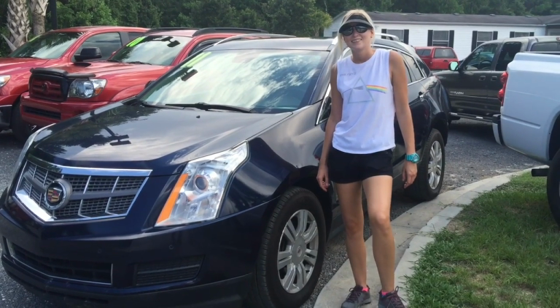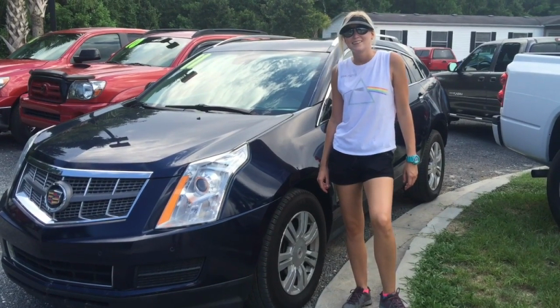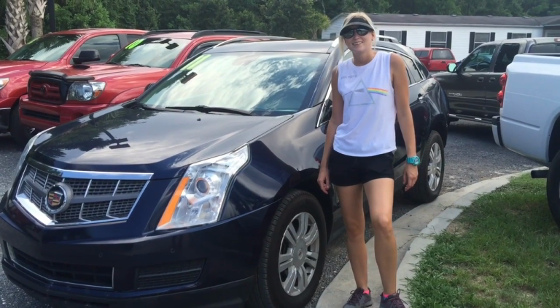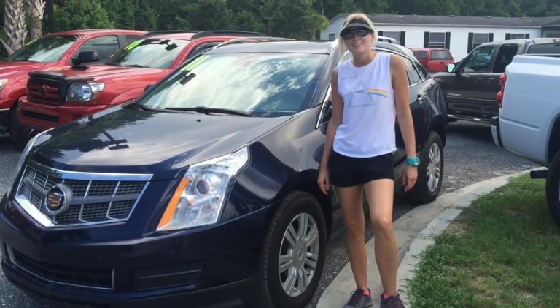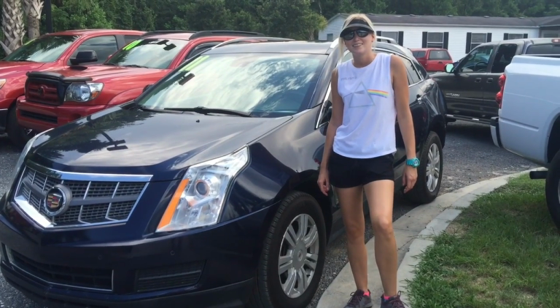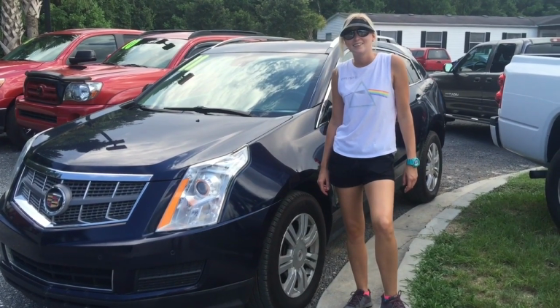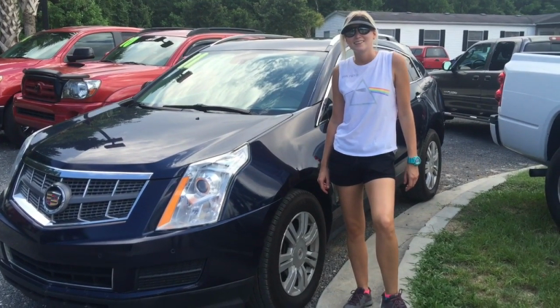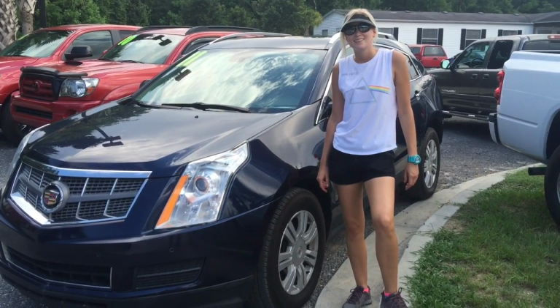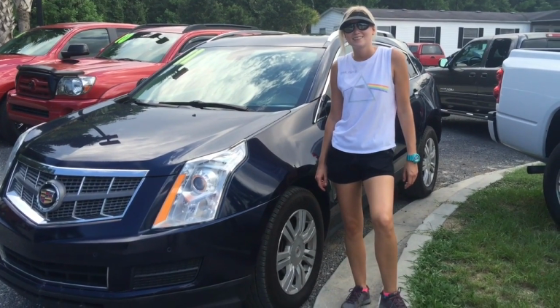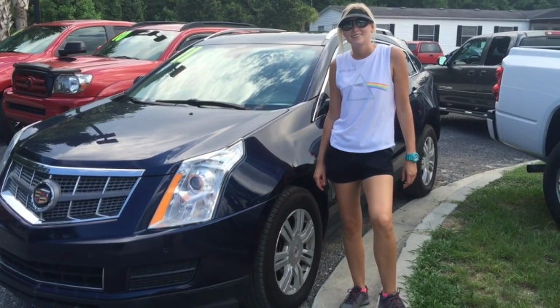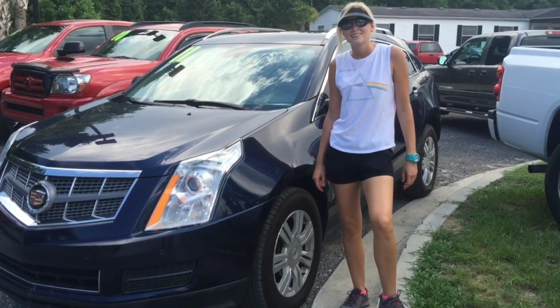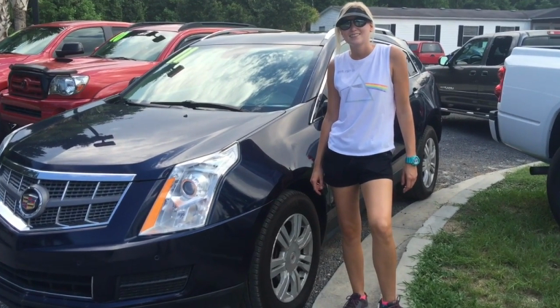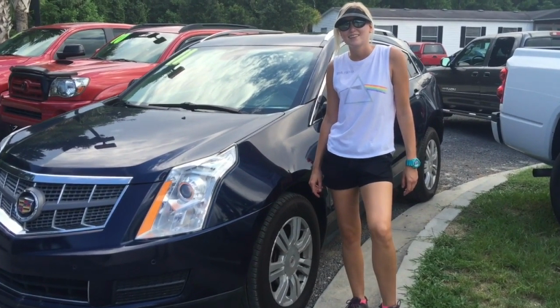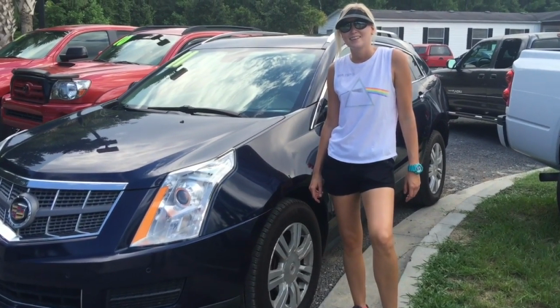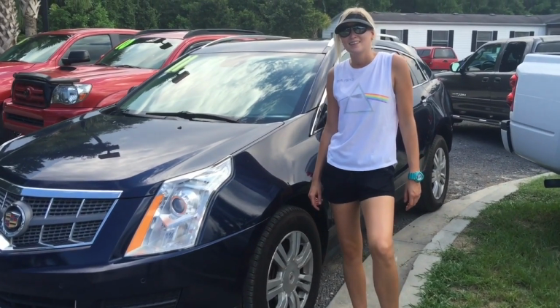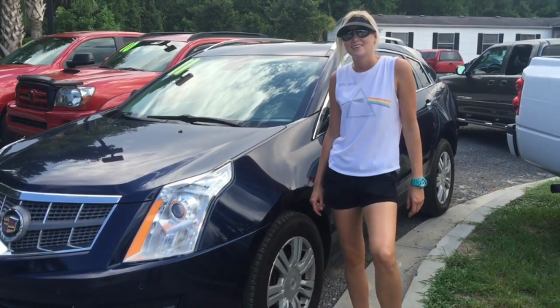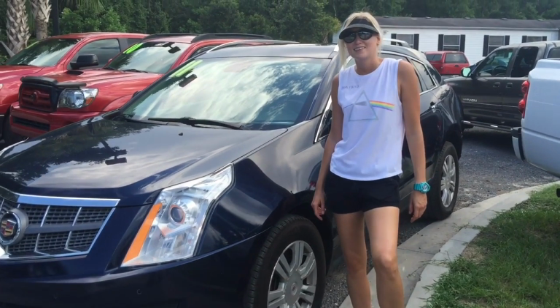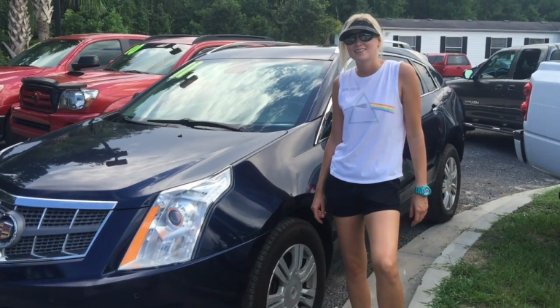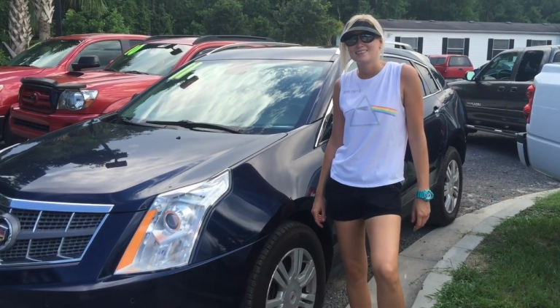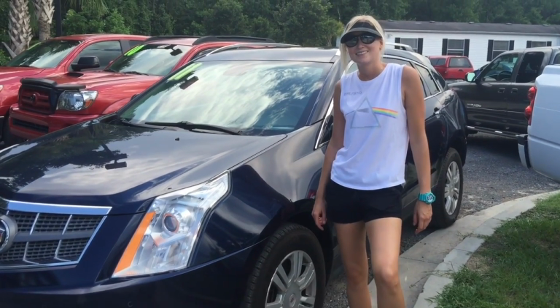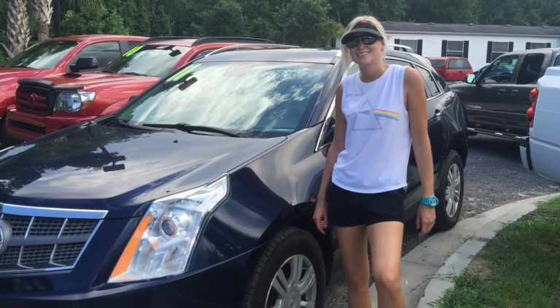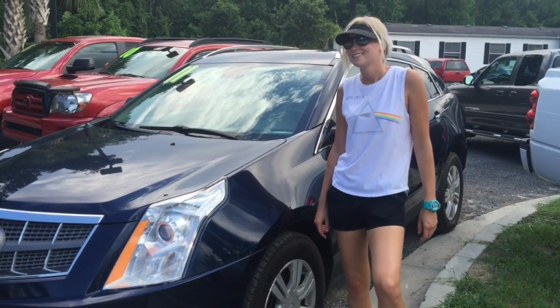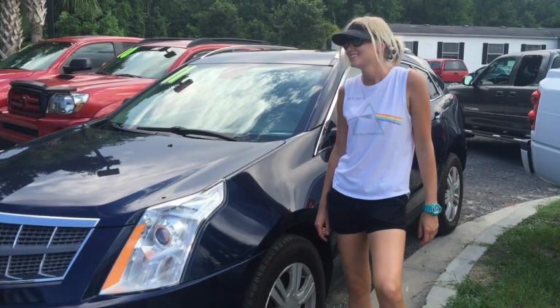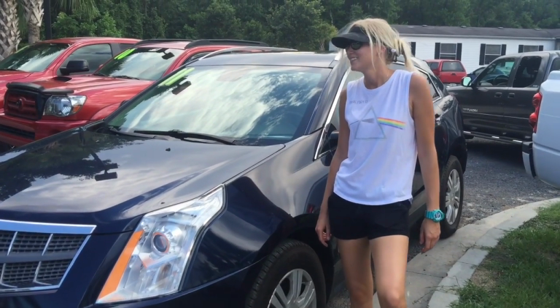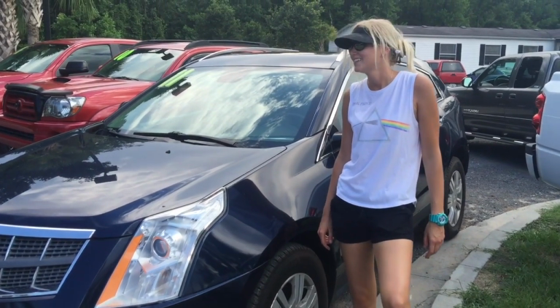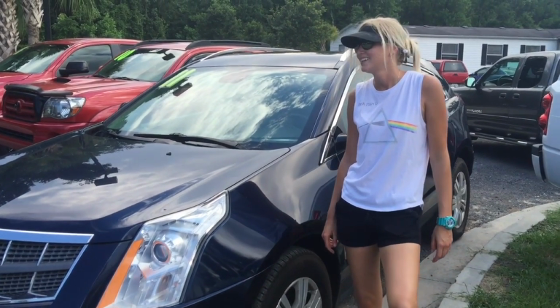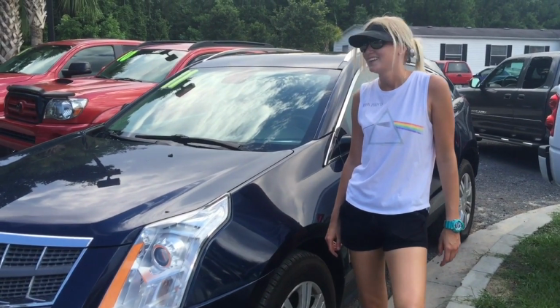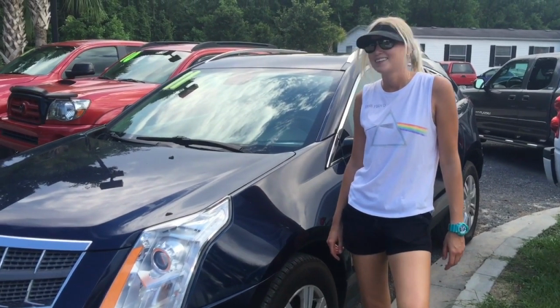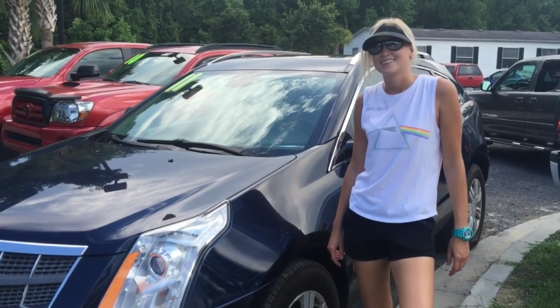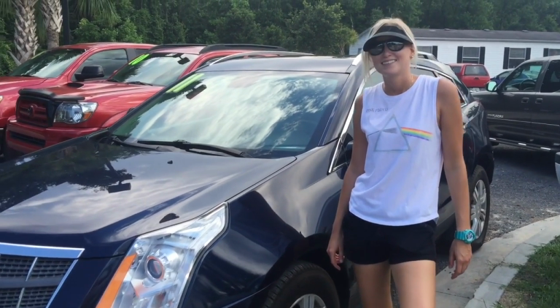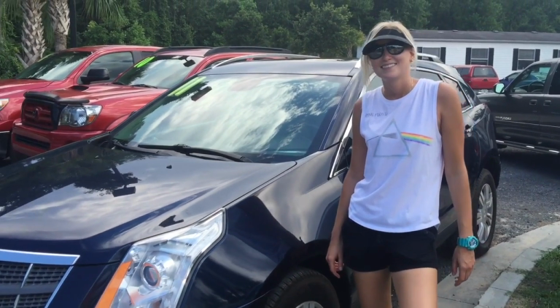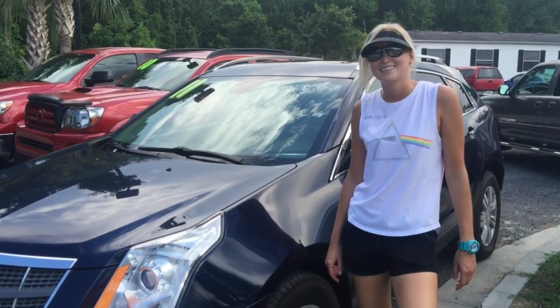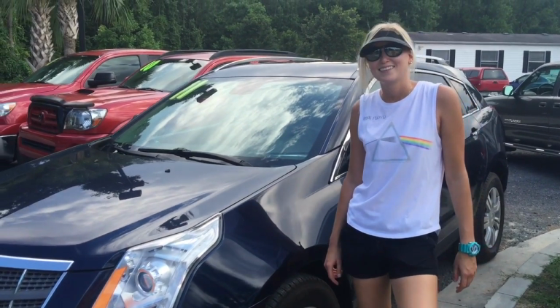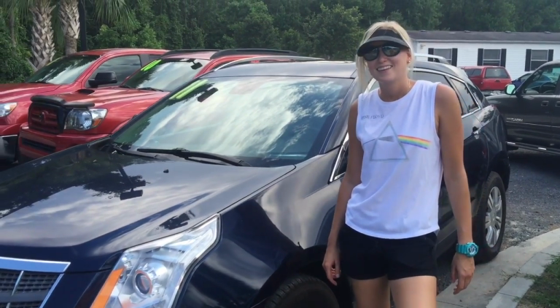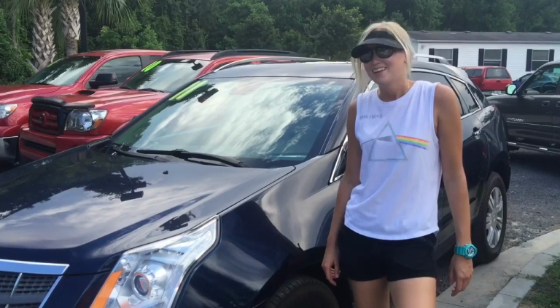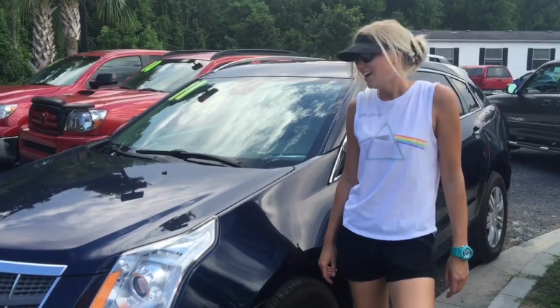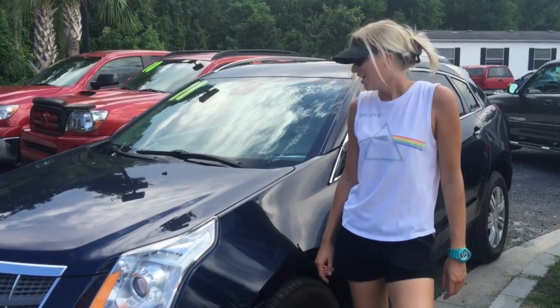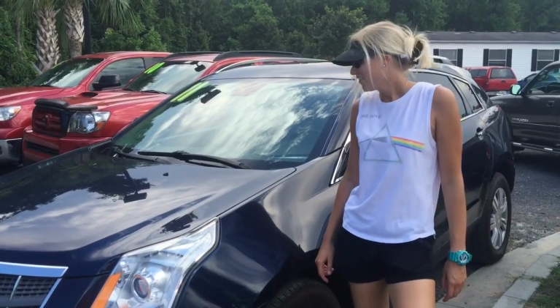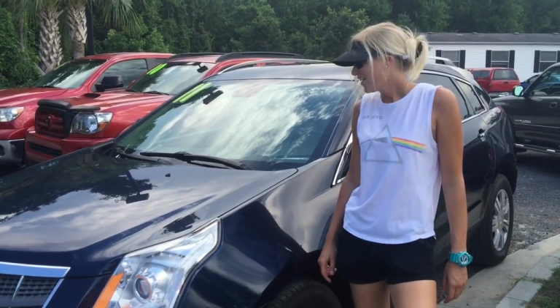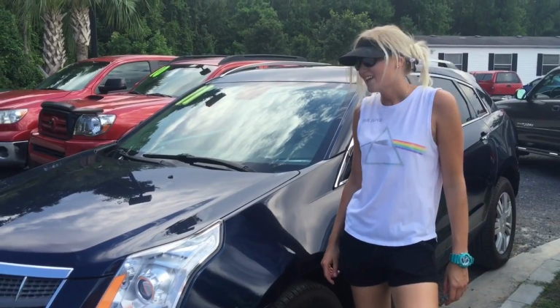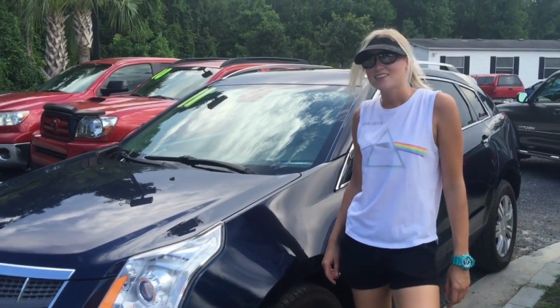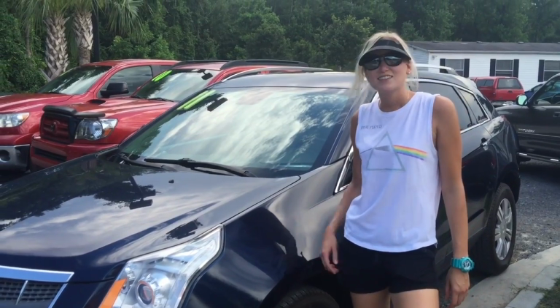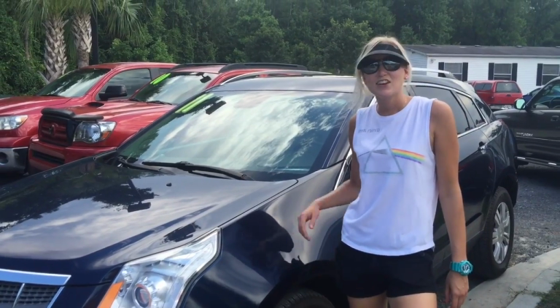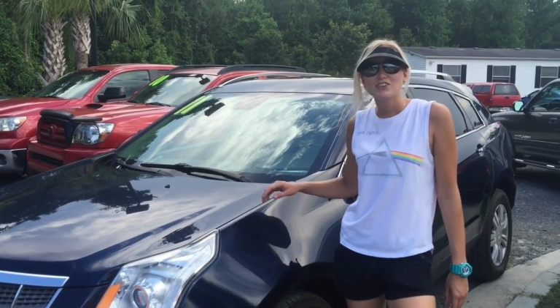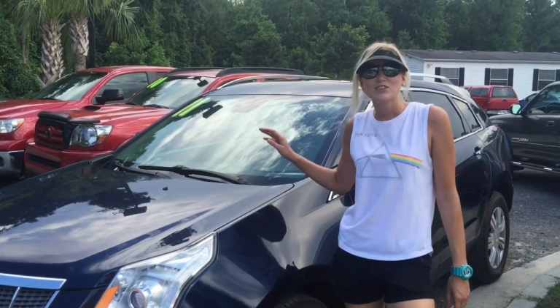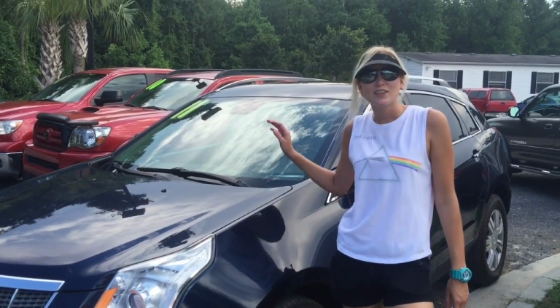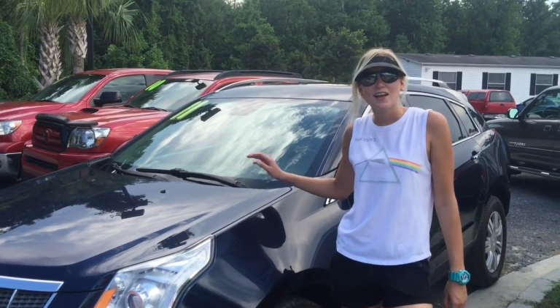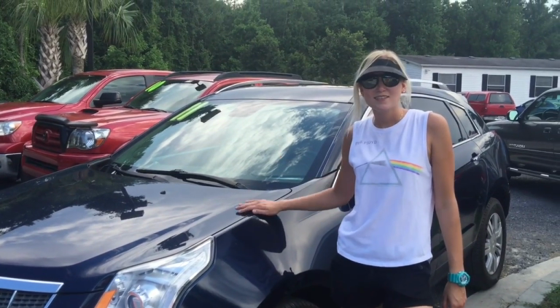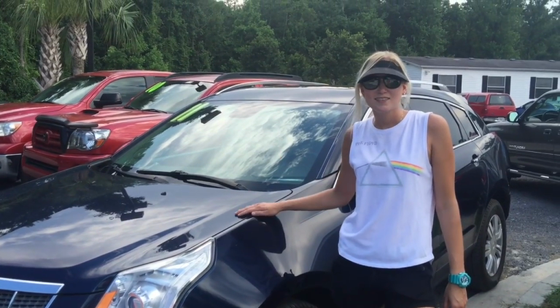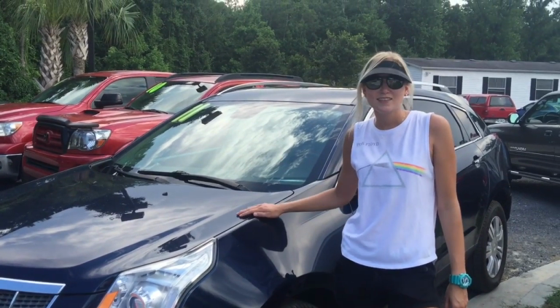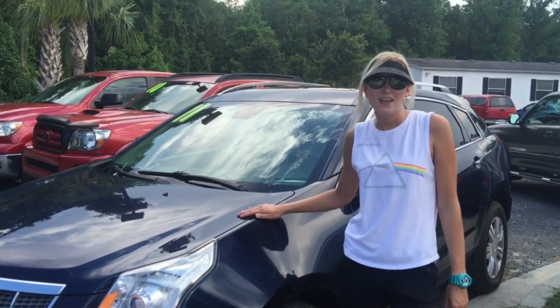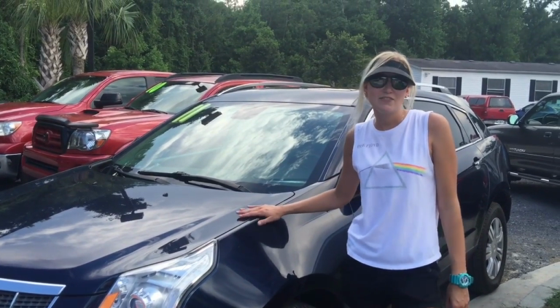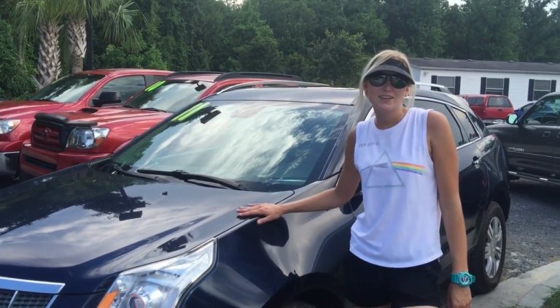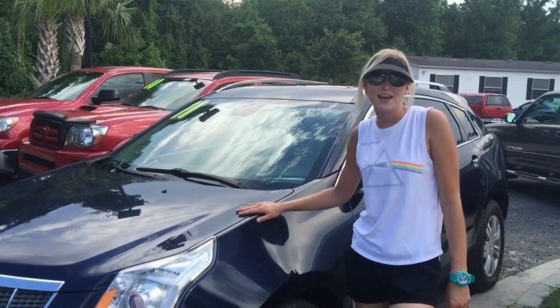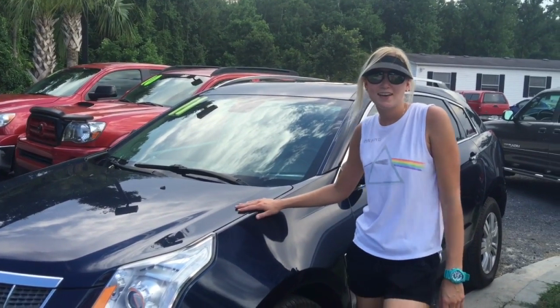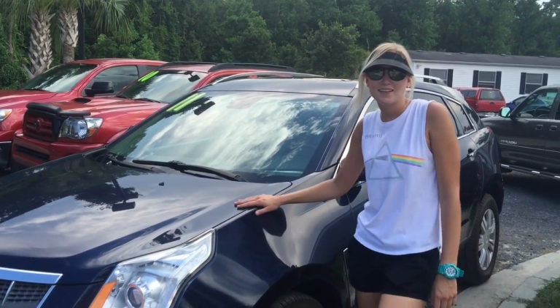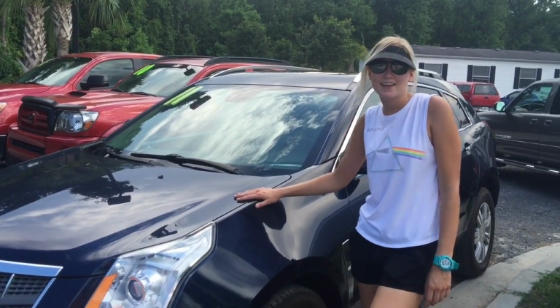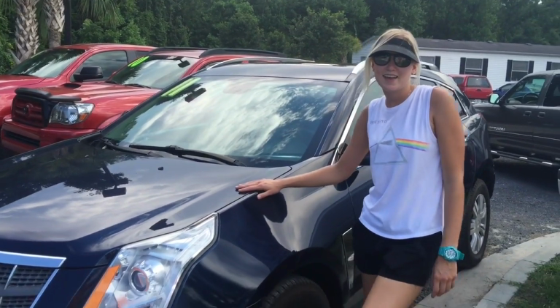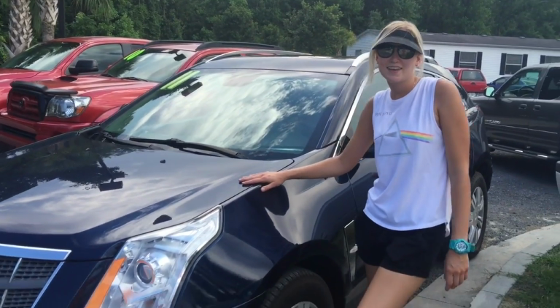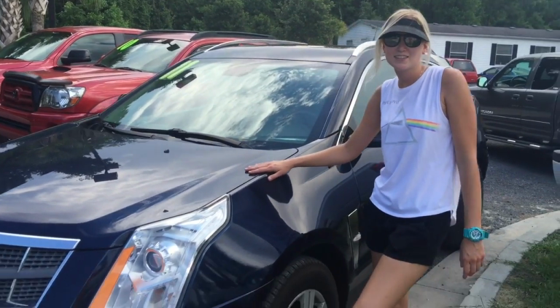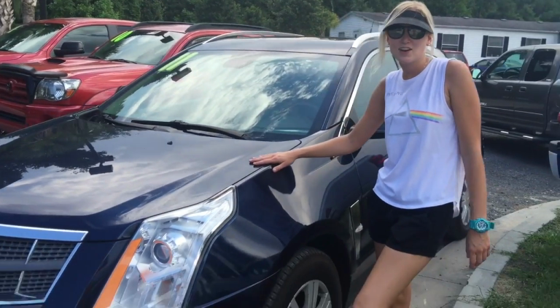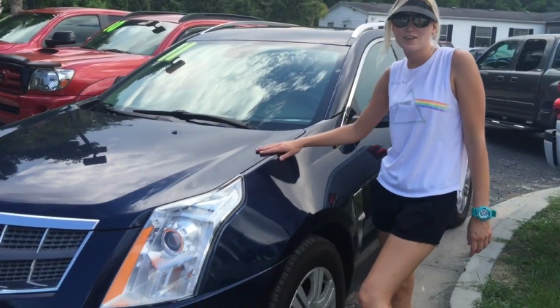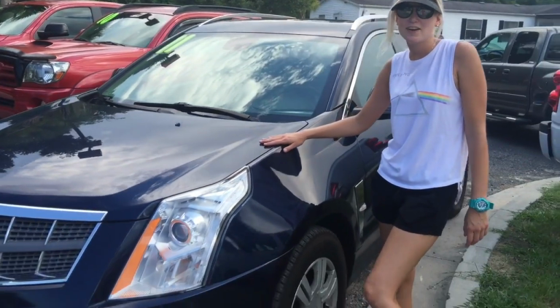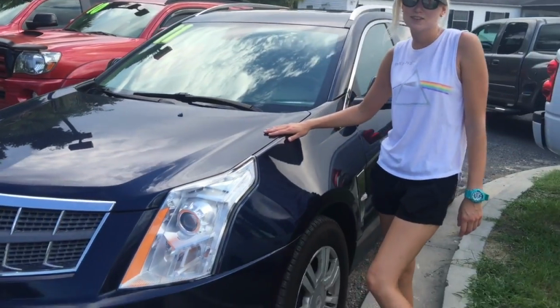Hey, I'm Steve Tillman and this is Lindsey Garroway. Take it away Lindsey. Alright, this is our 2011 Cadillac SRX.